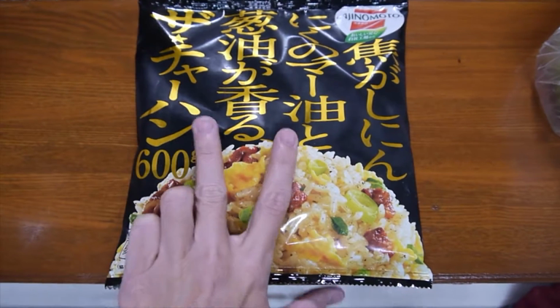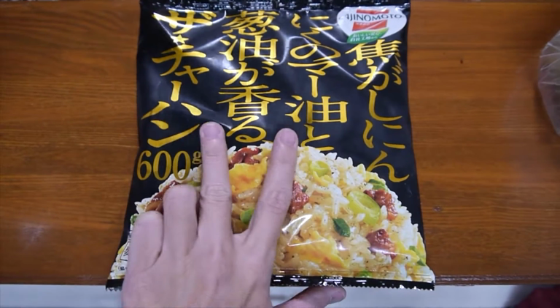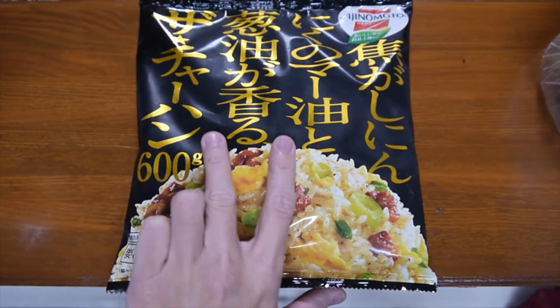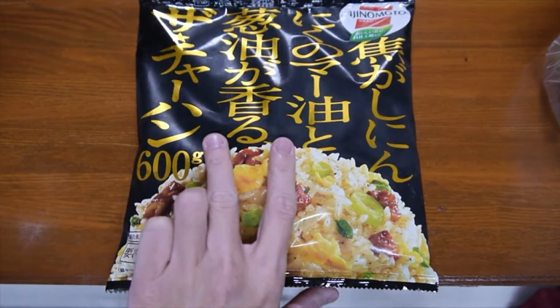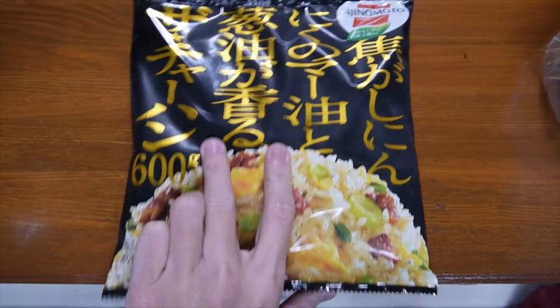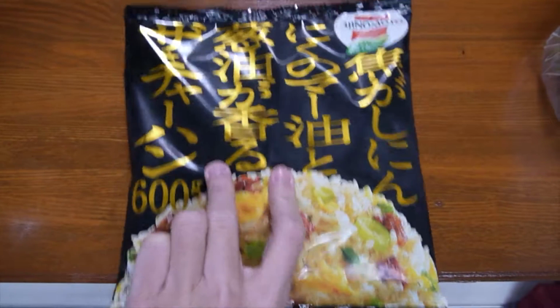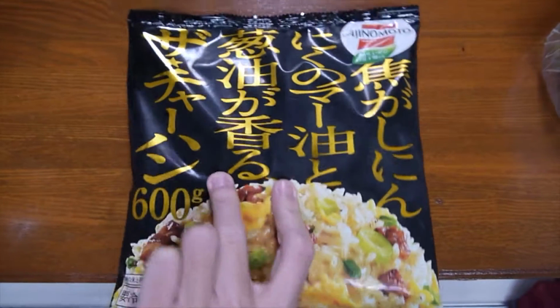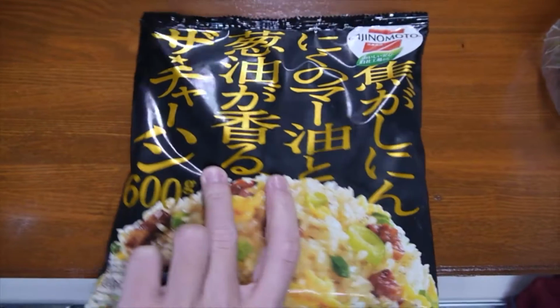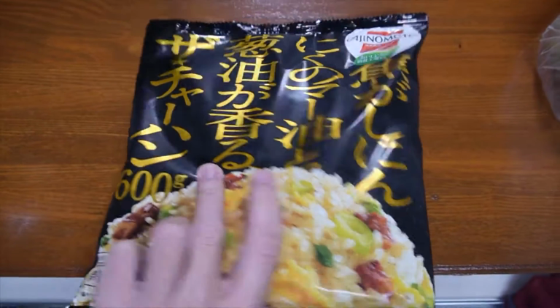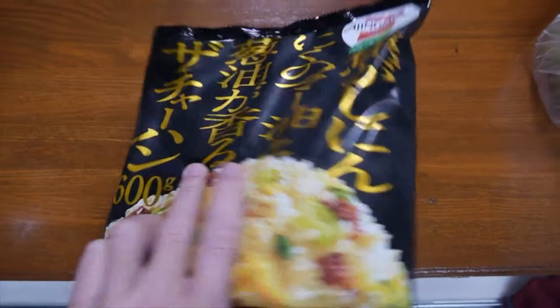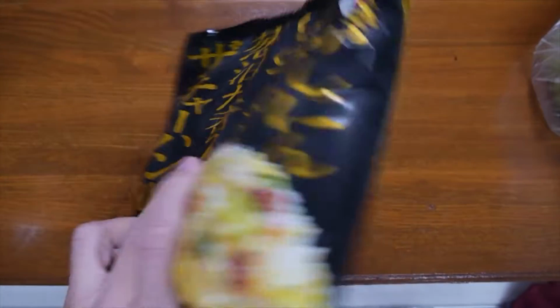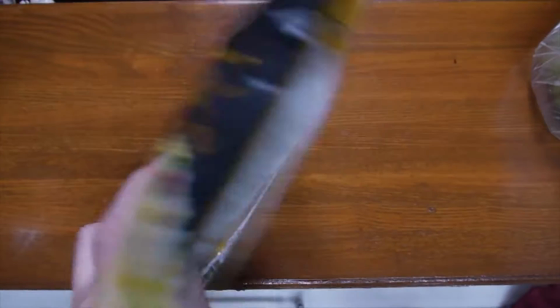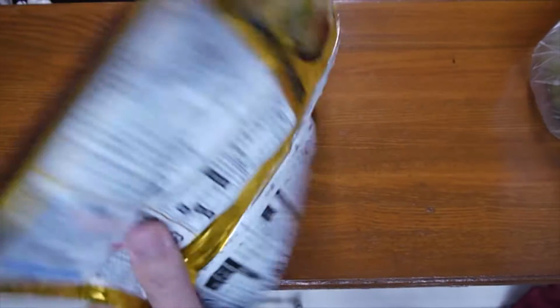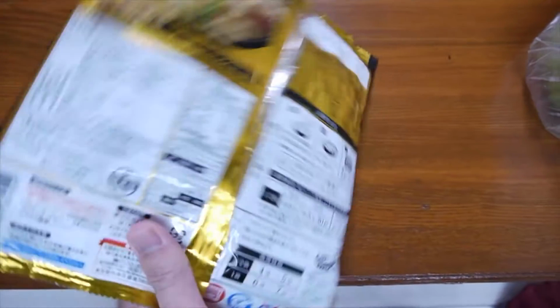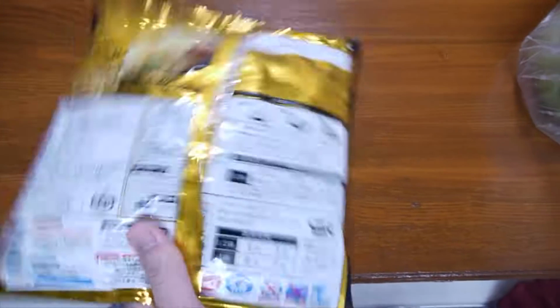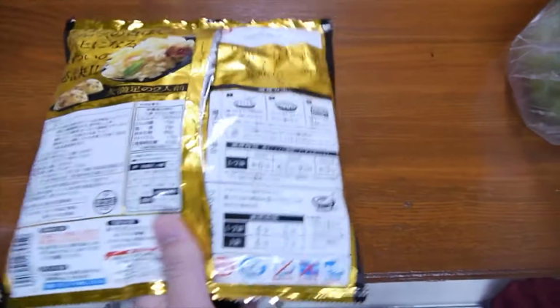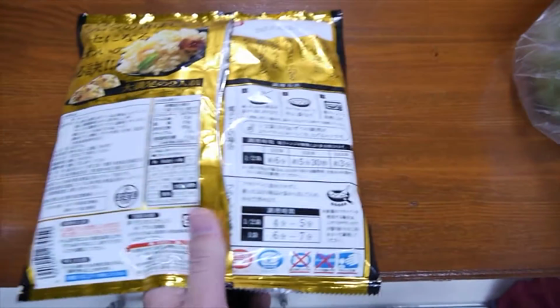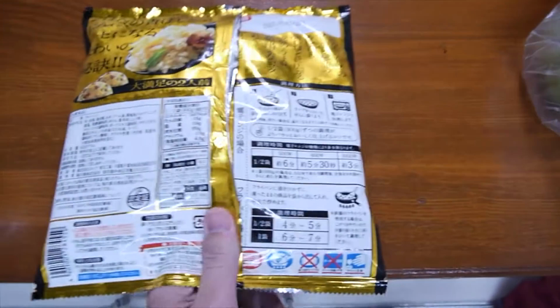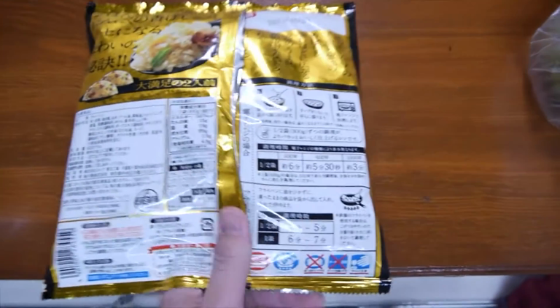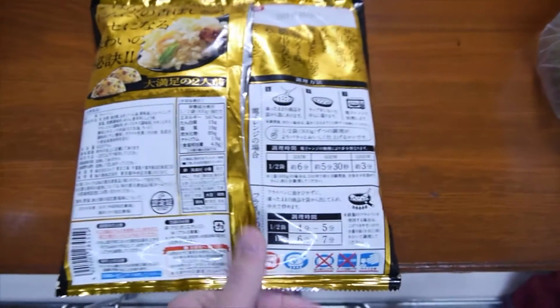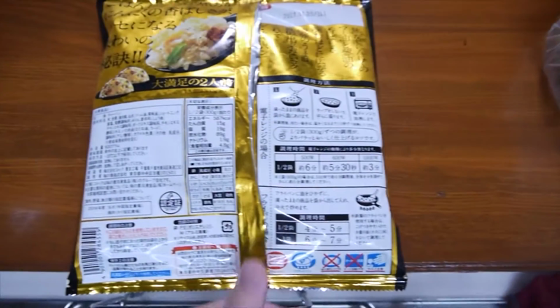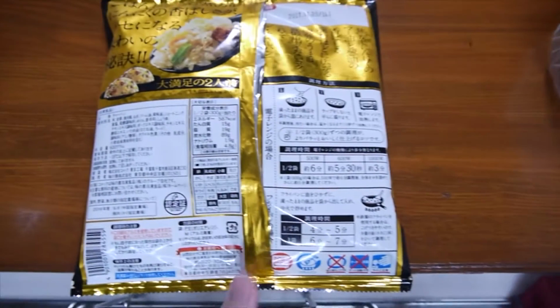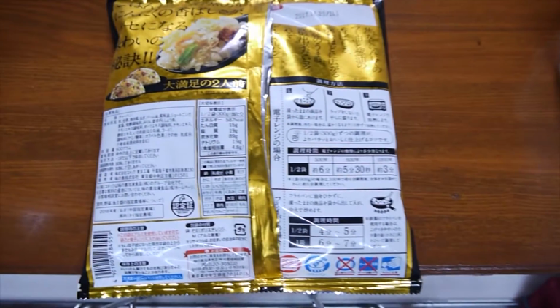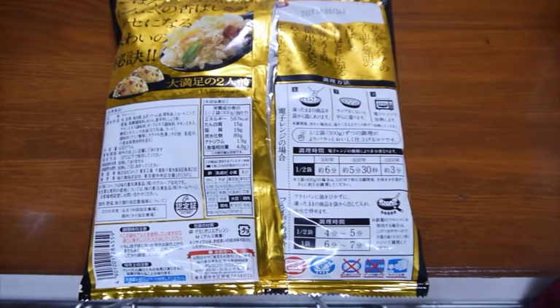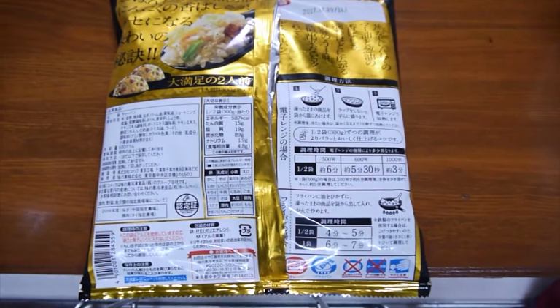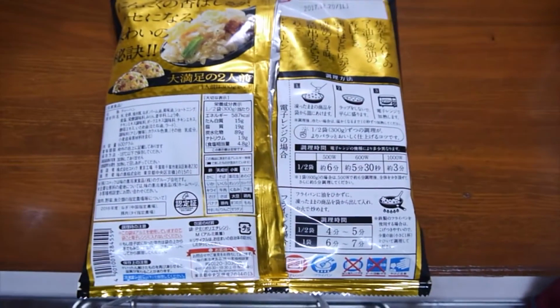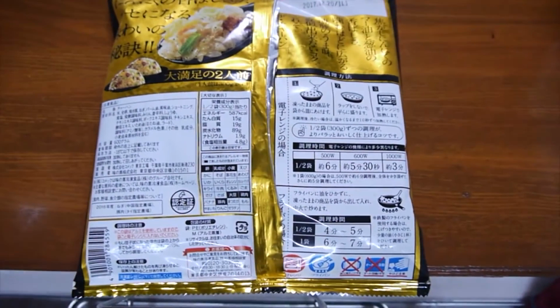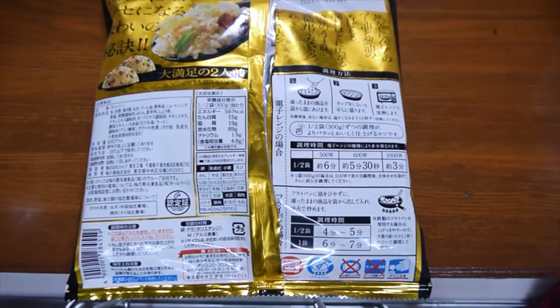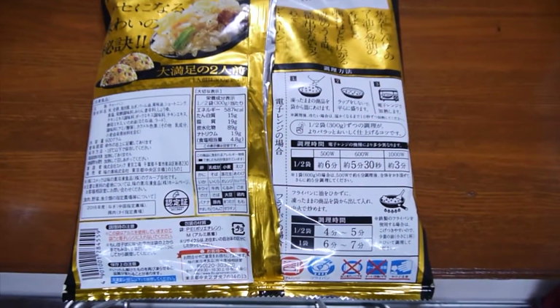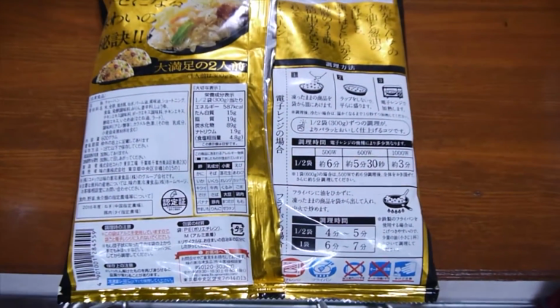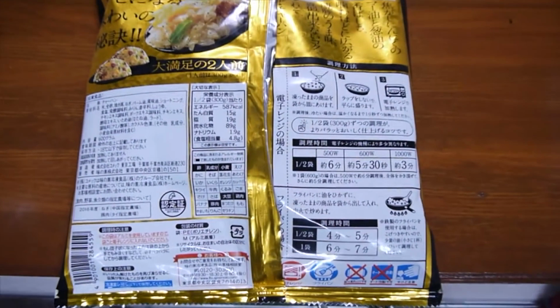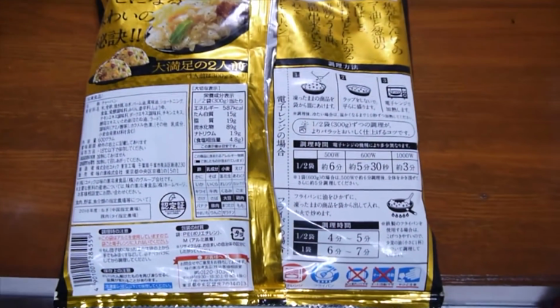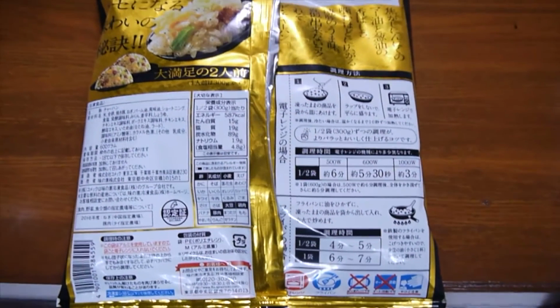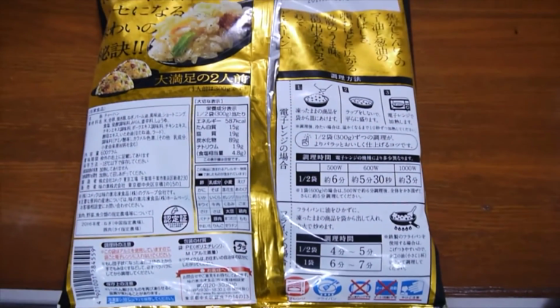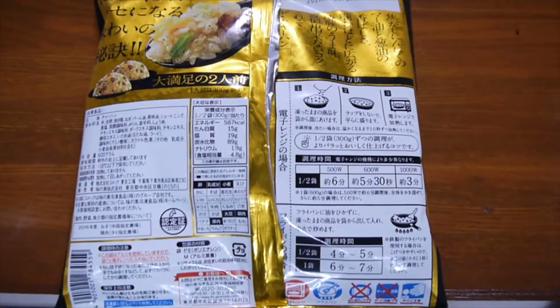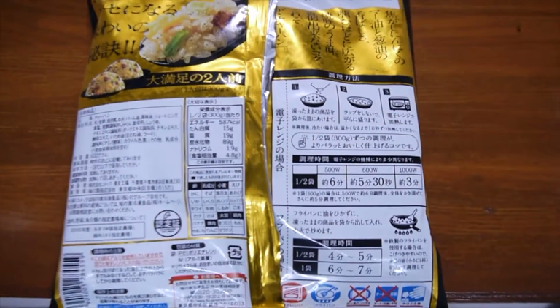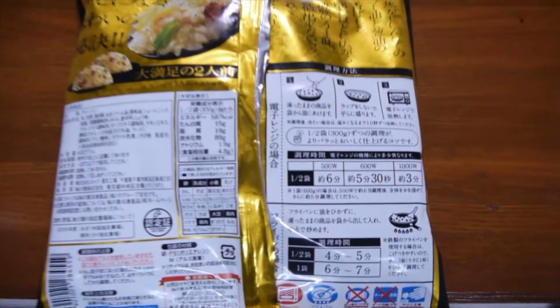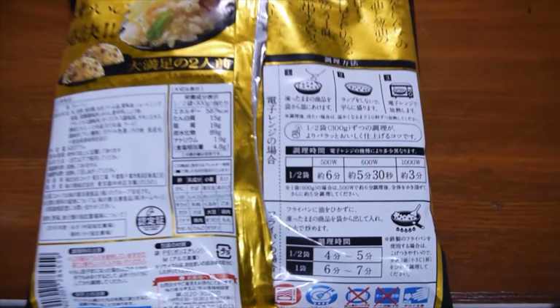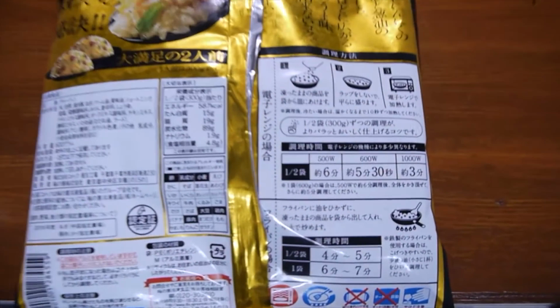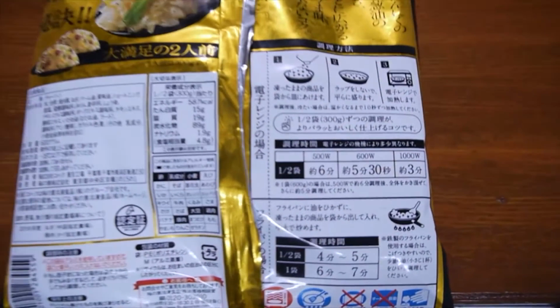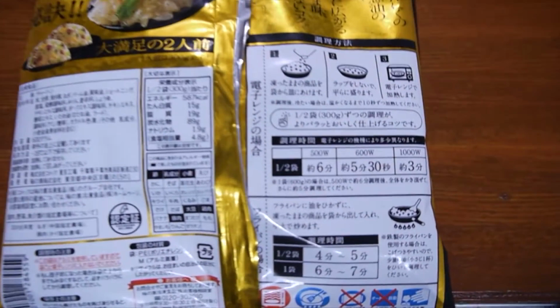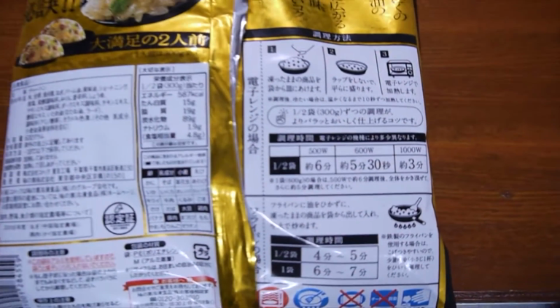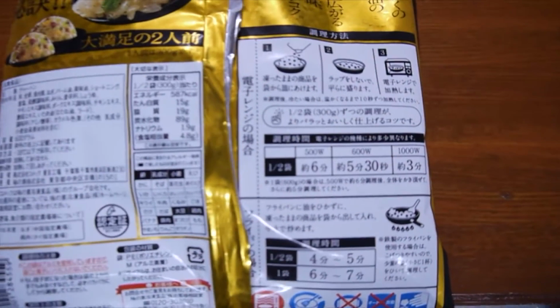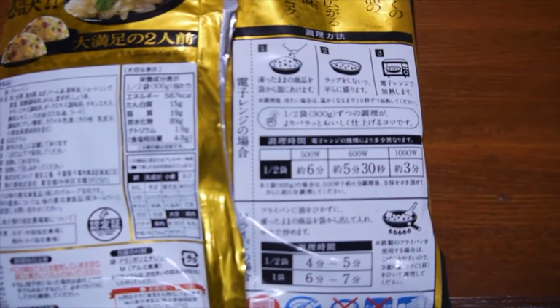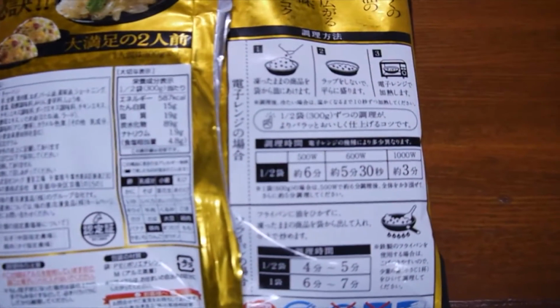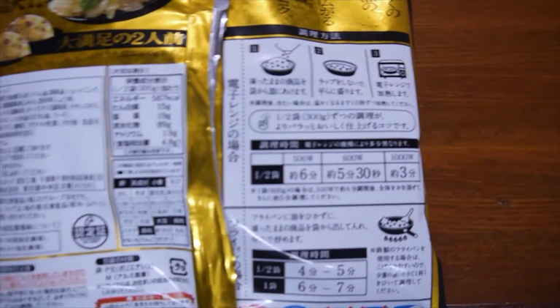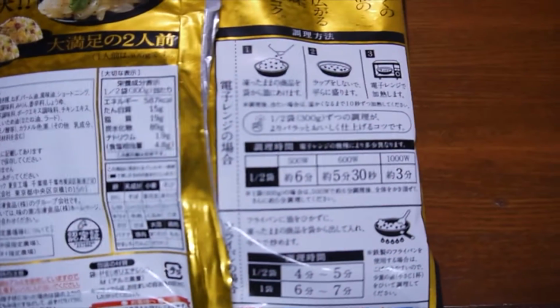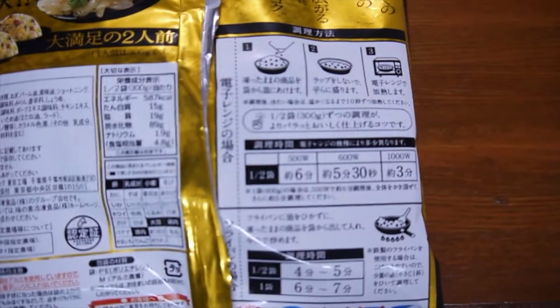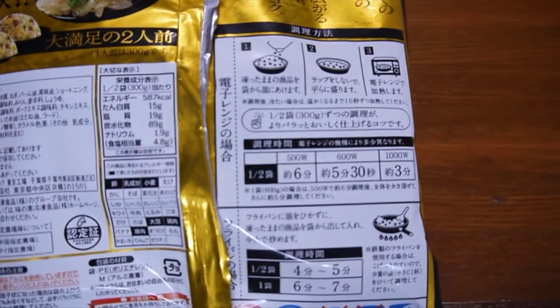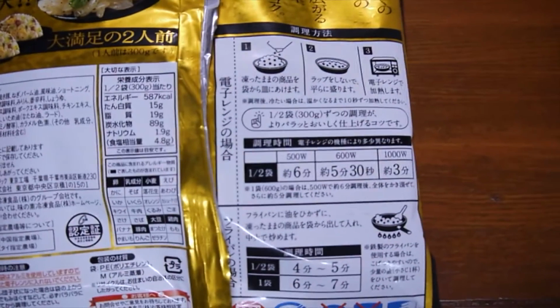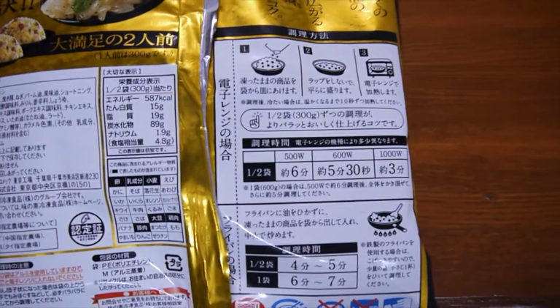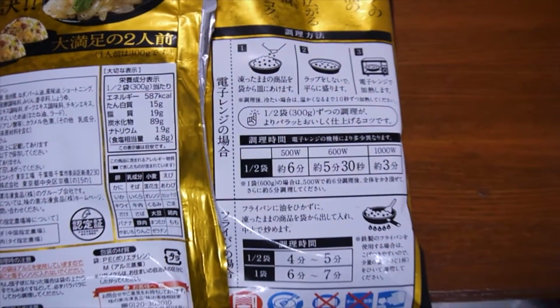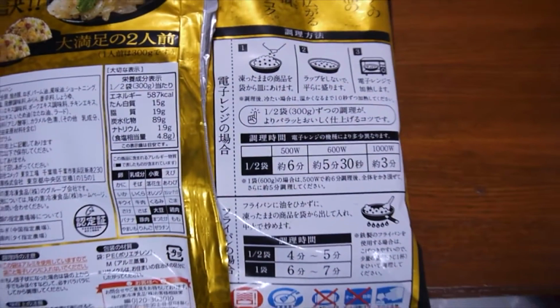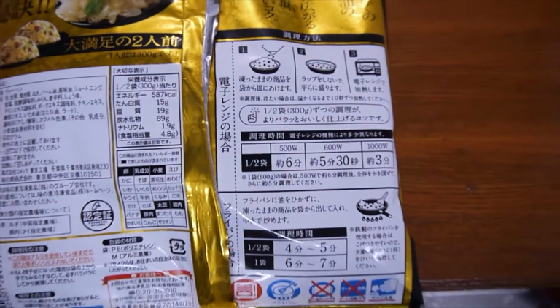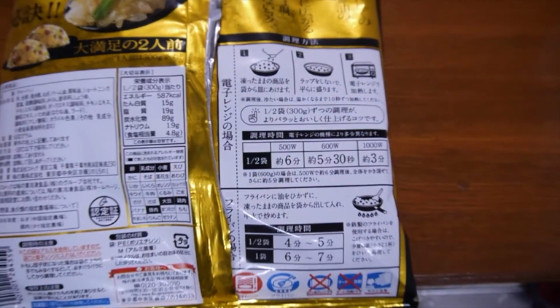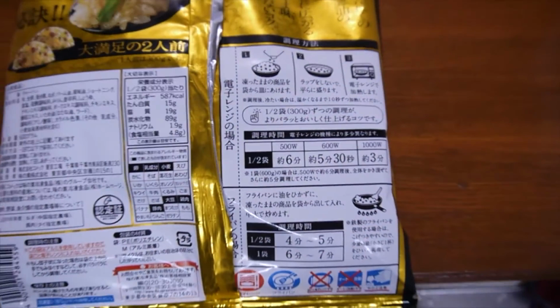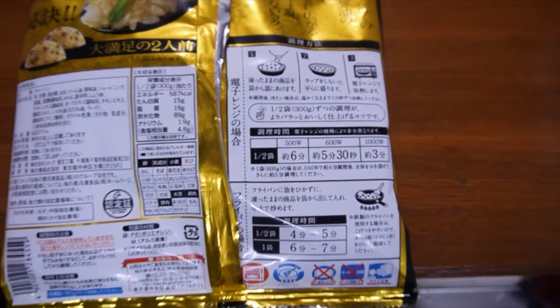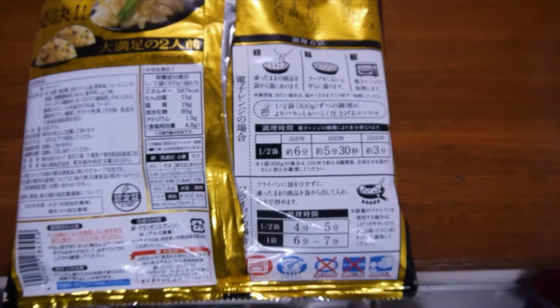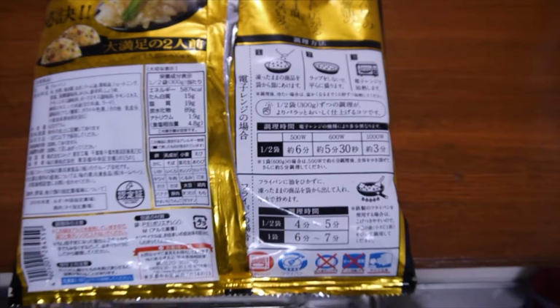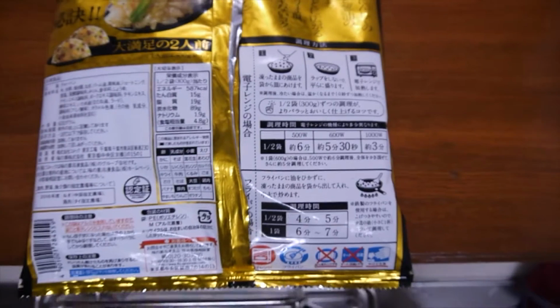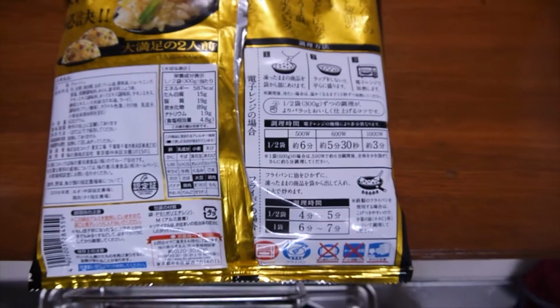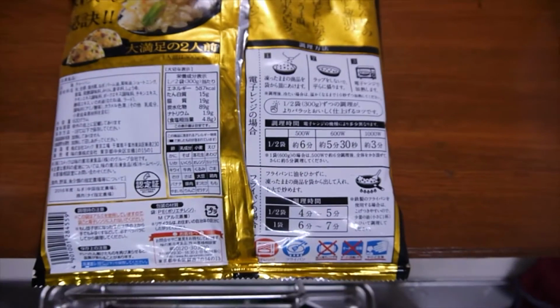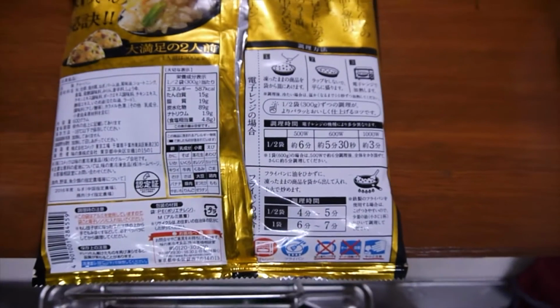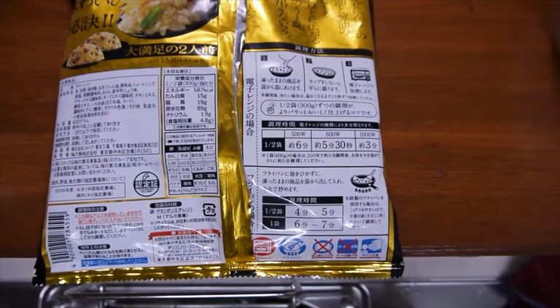Again today, I got a very easy, simple, pre-prepared meal to make. It is fried rice.